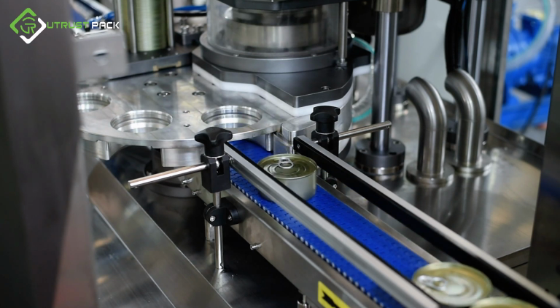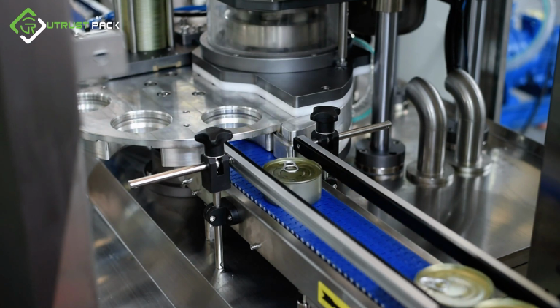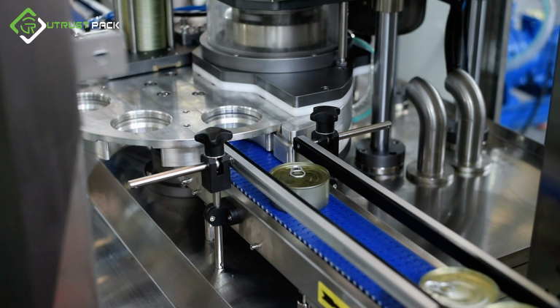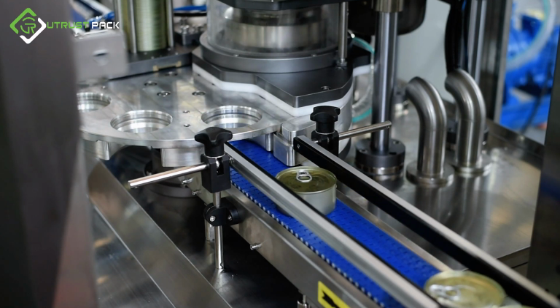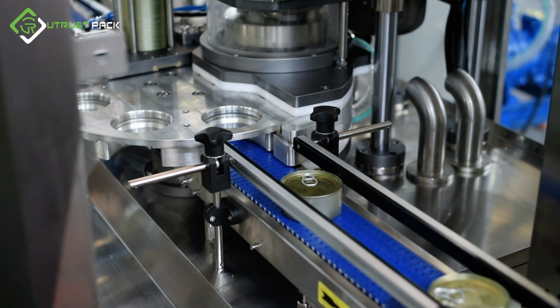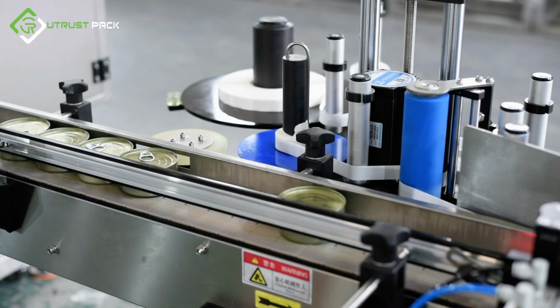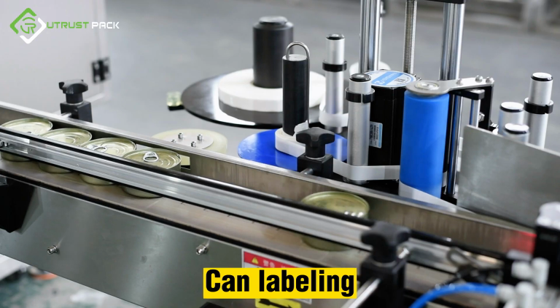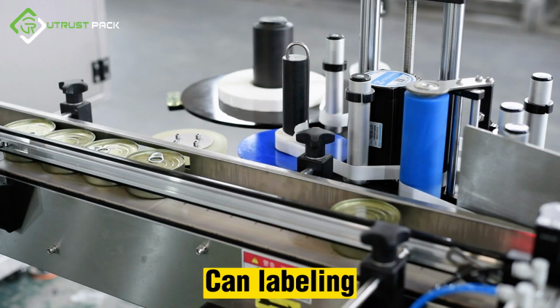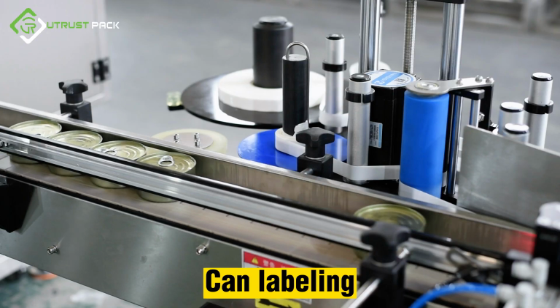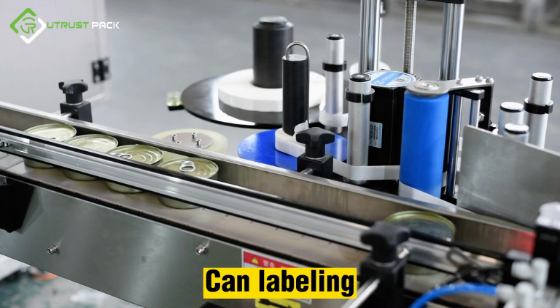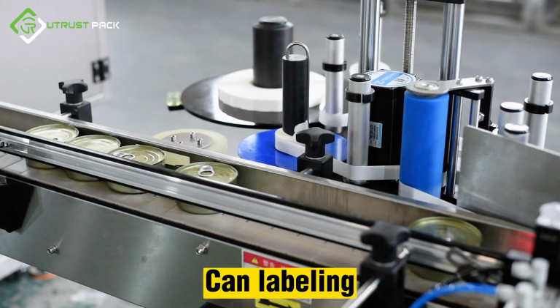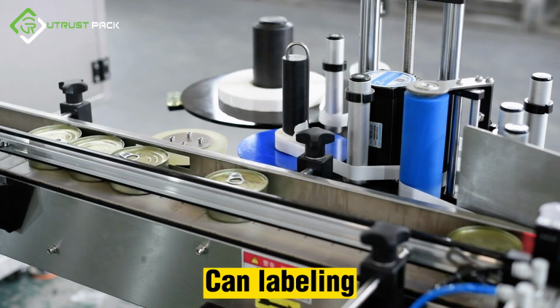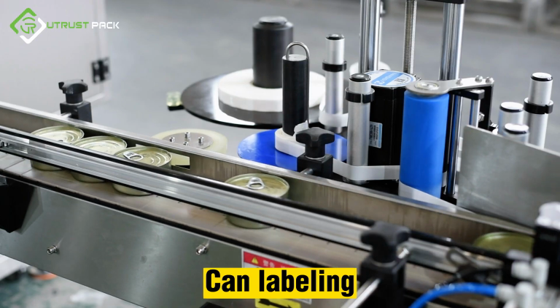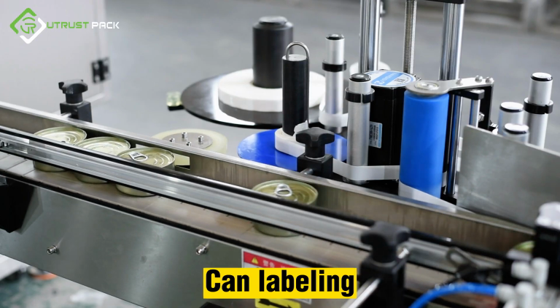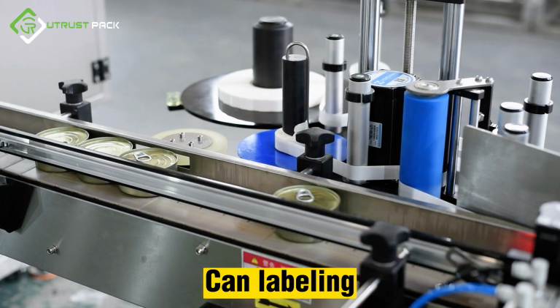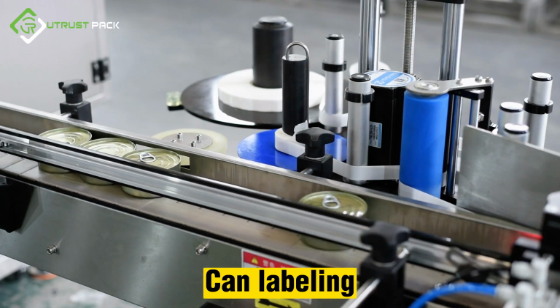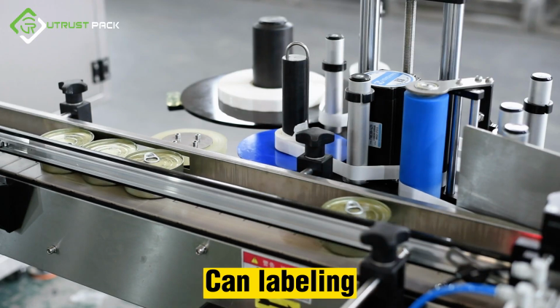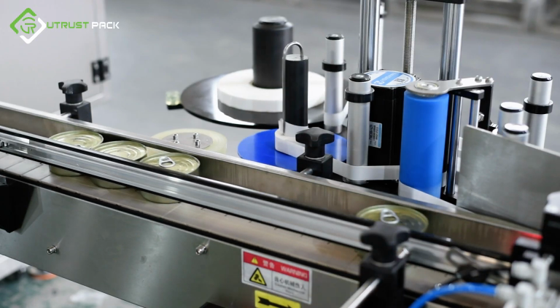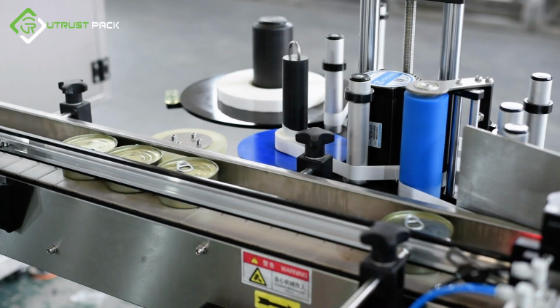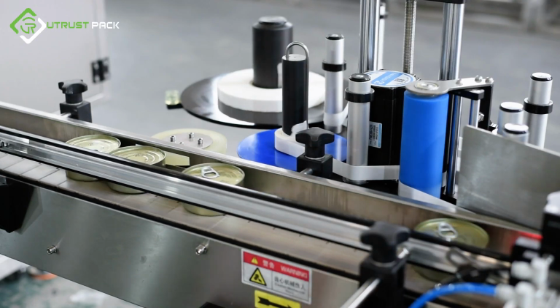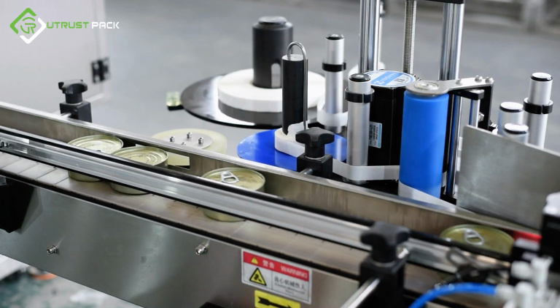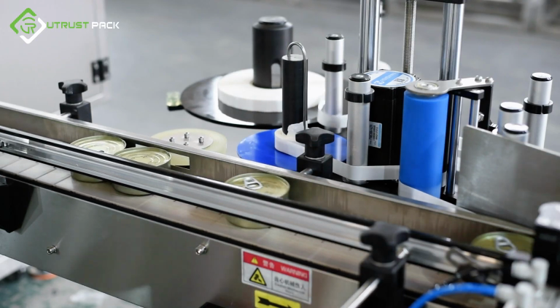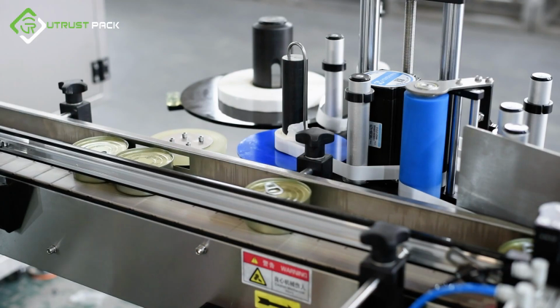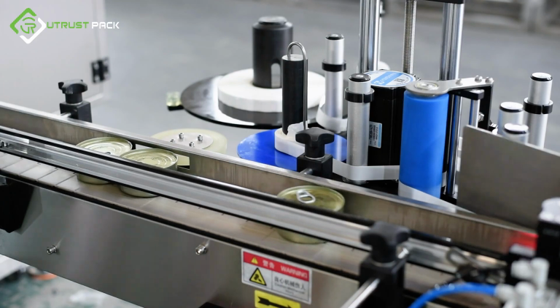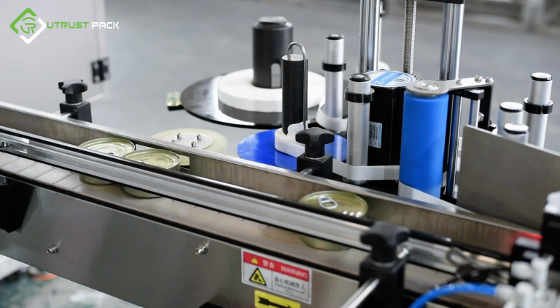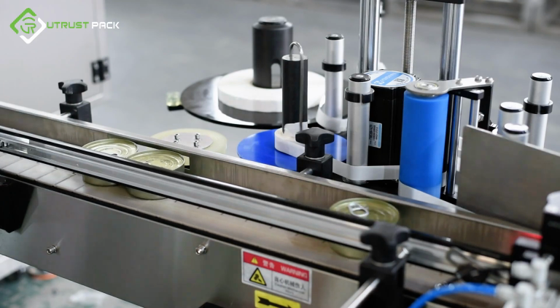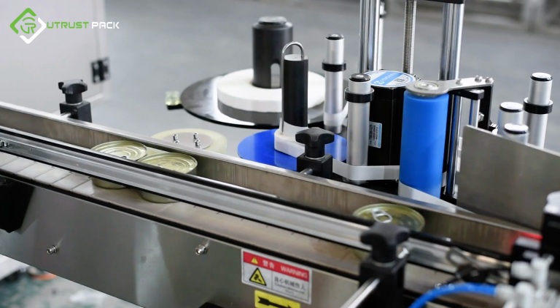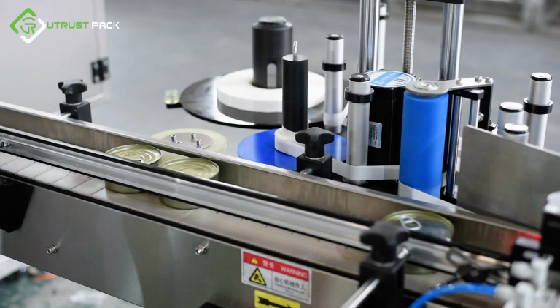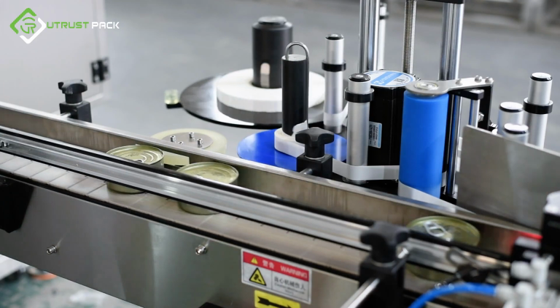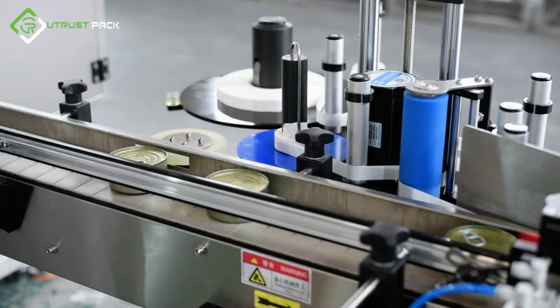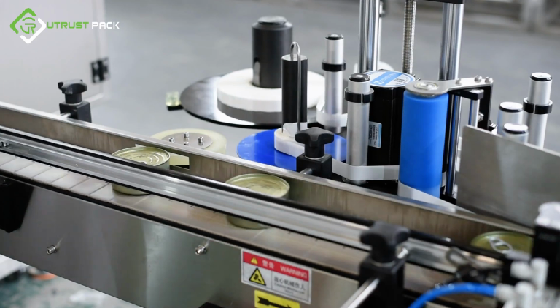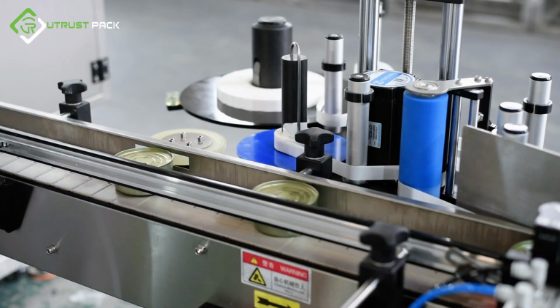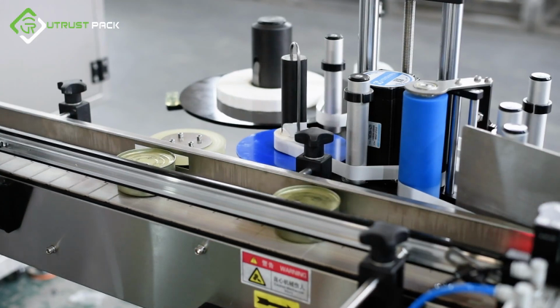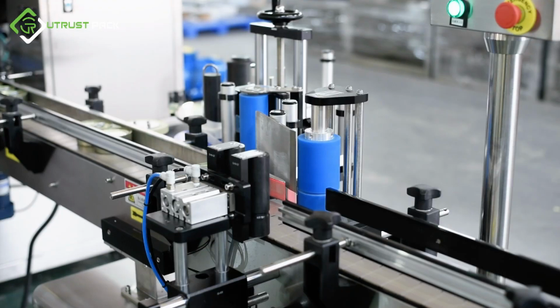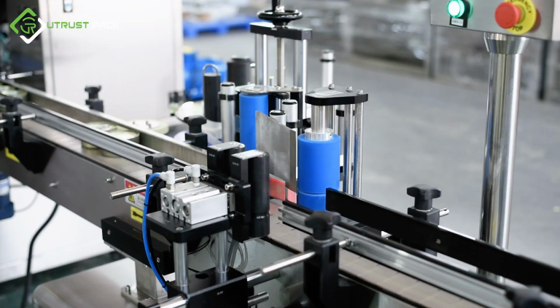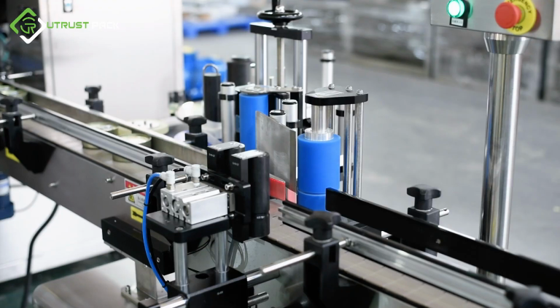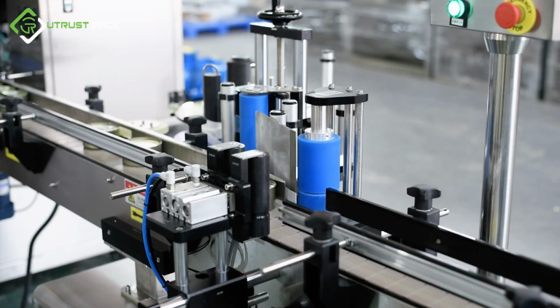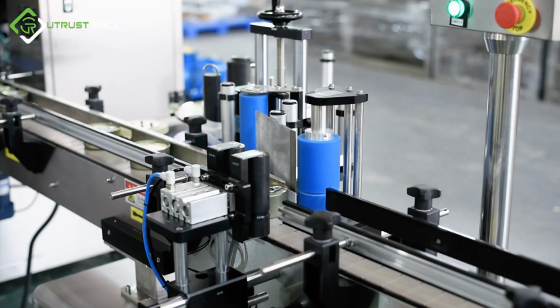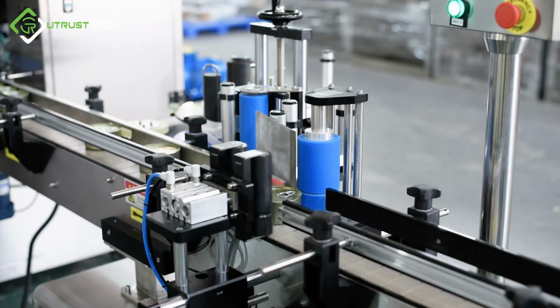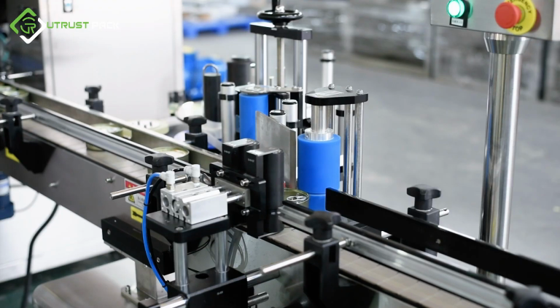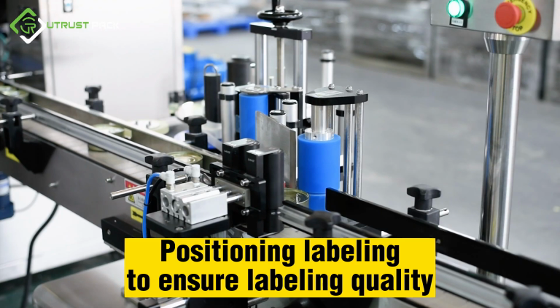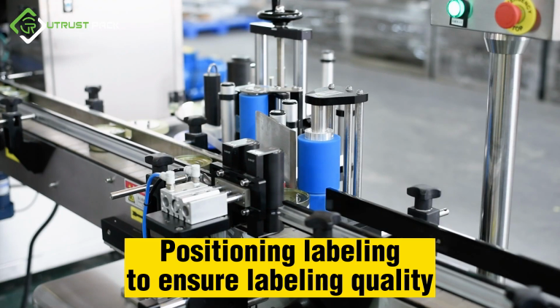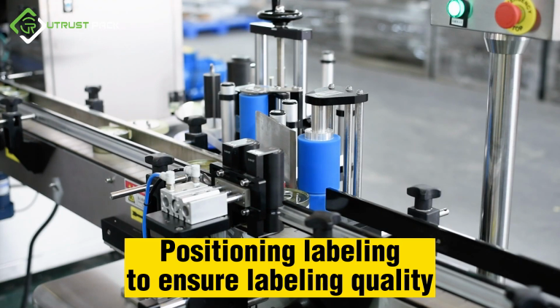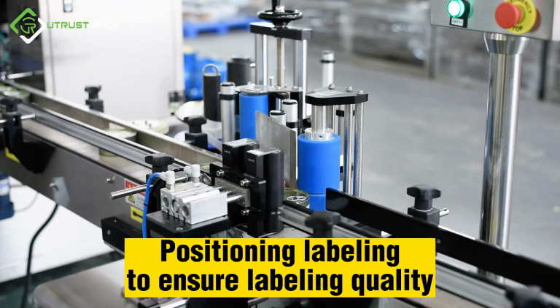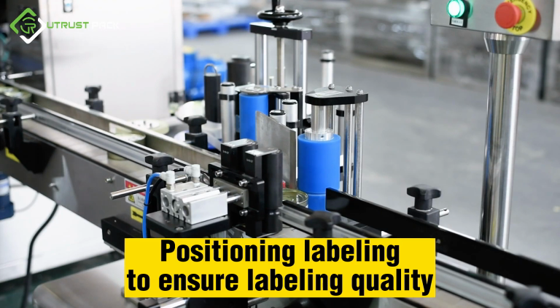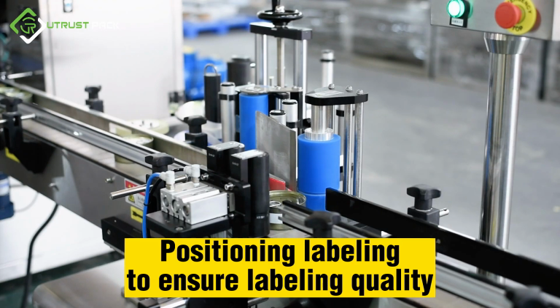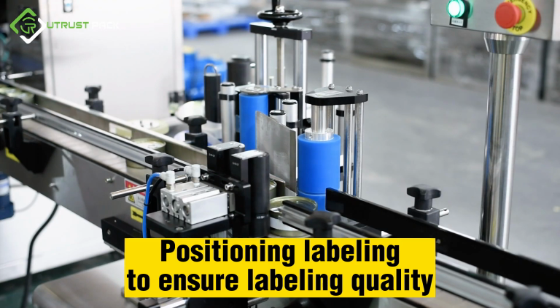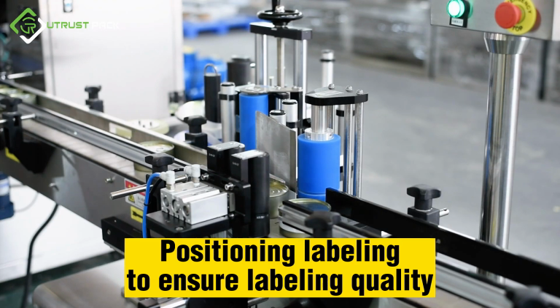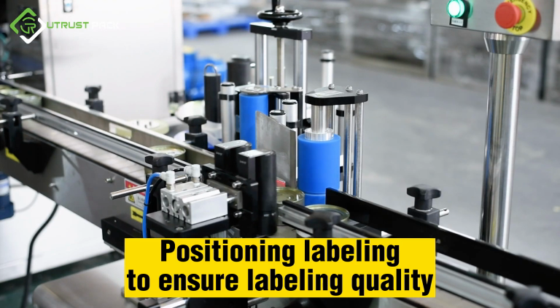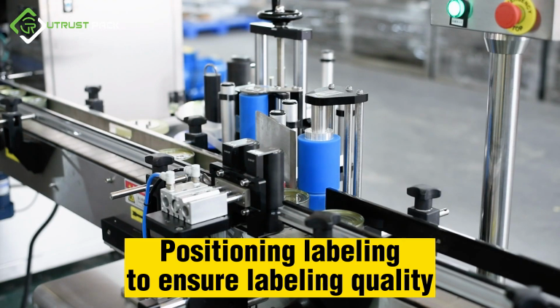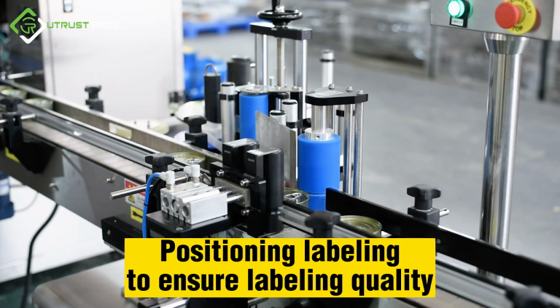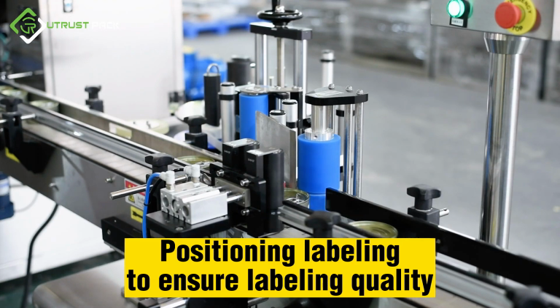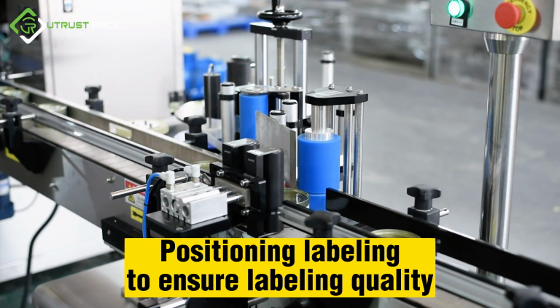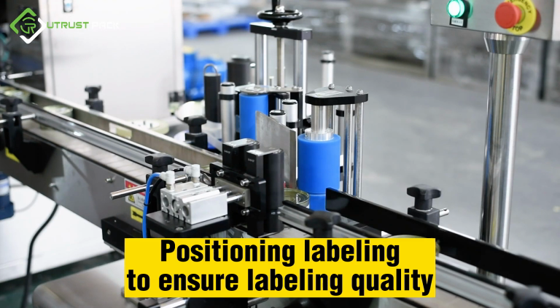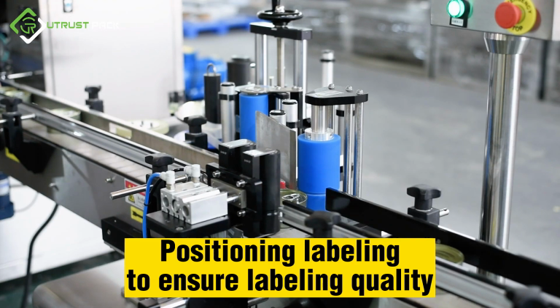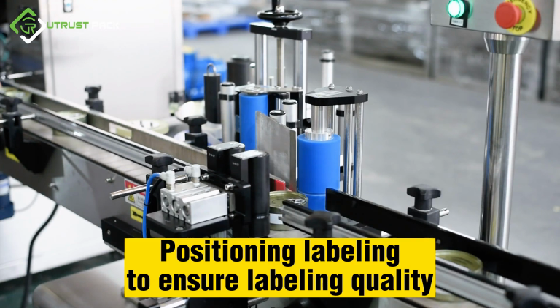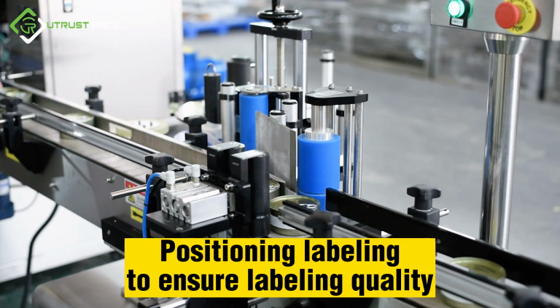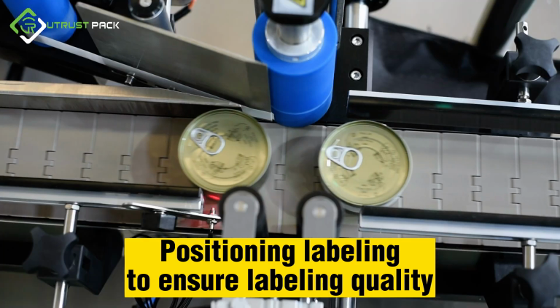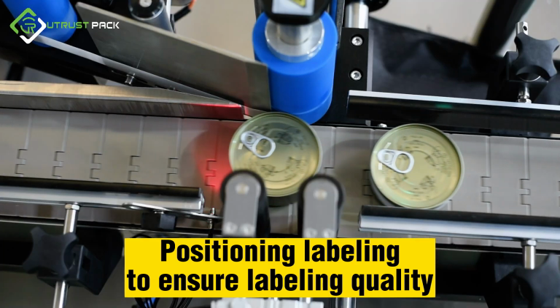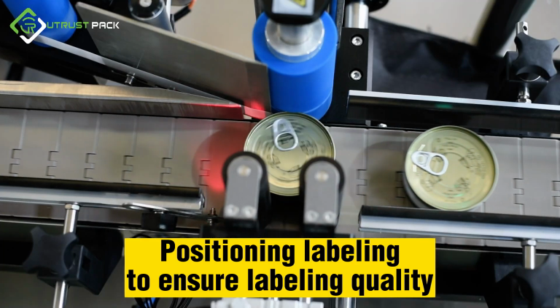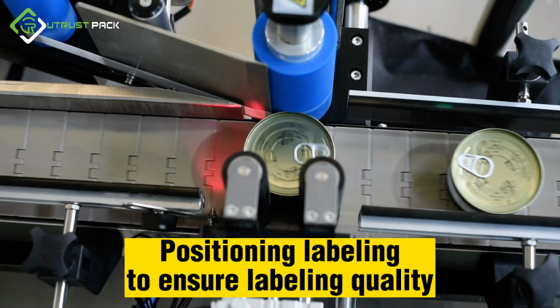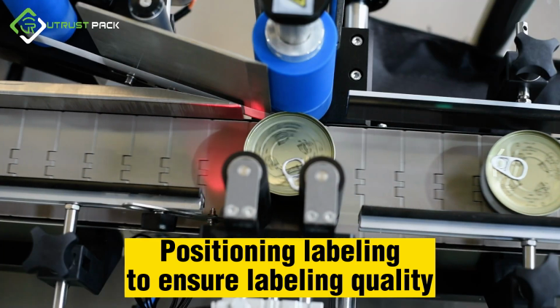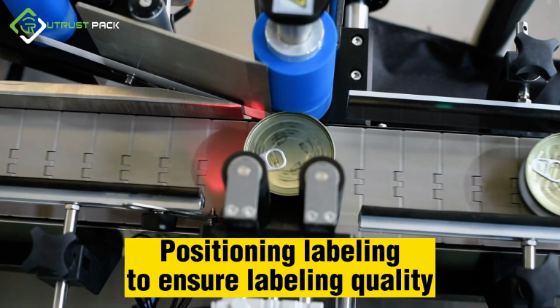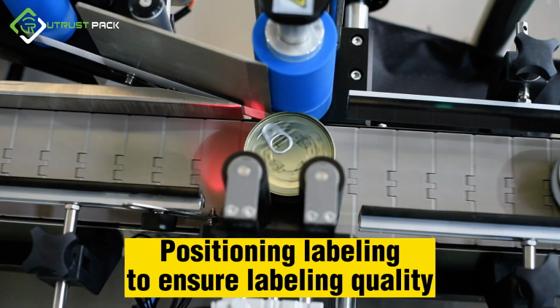Can labeling is applied, with precise positioning to ensure consistent labeling quality.